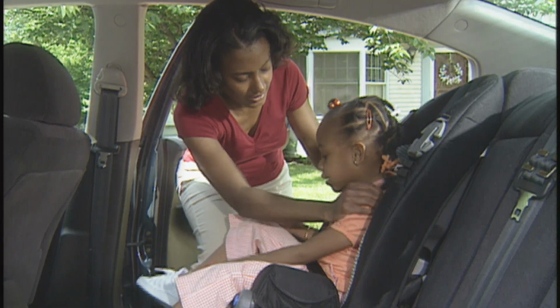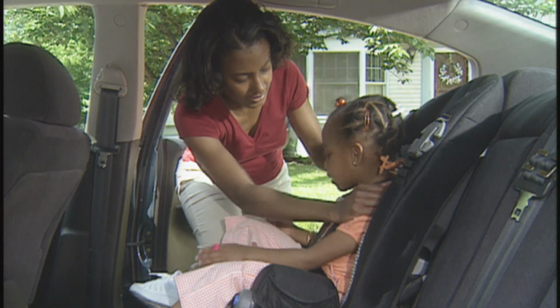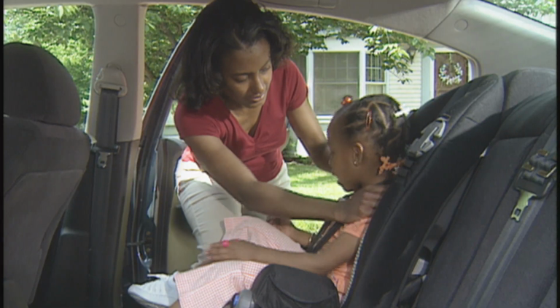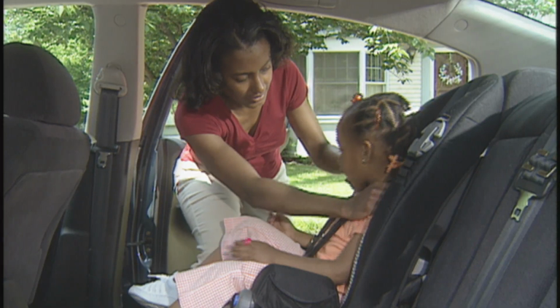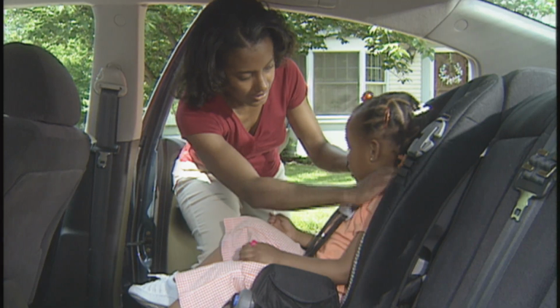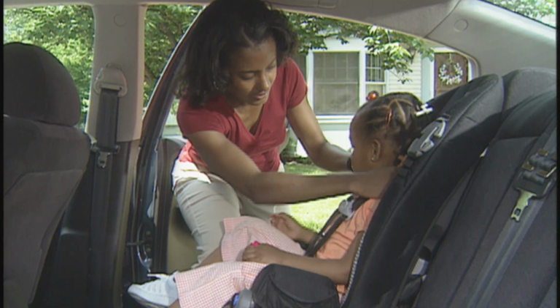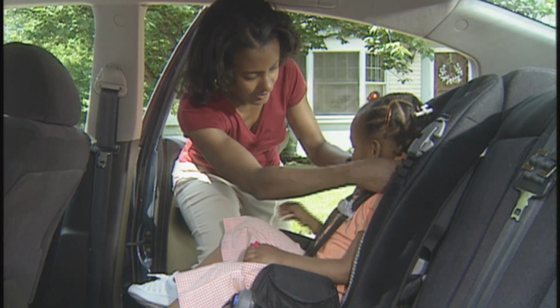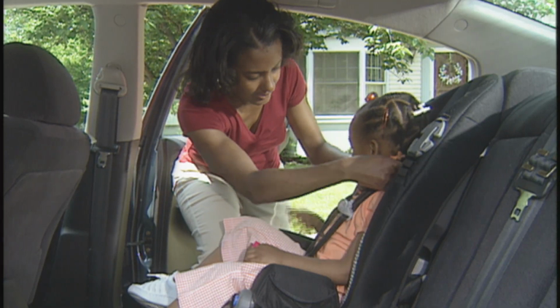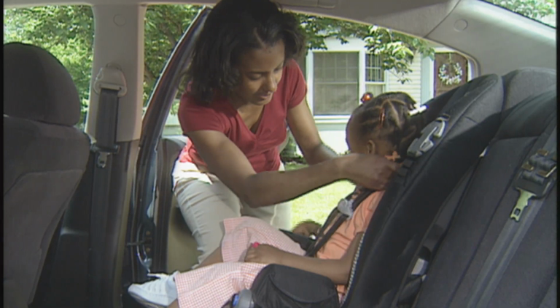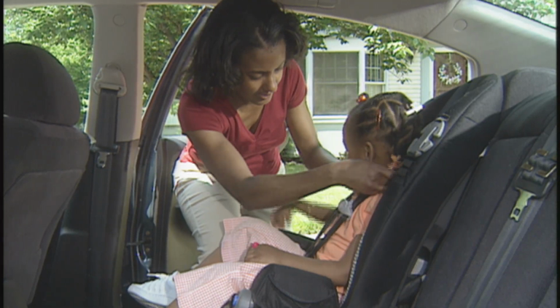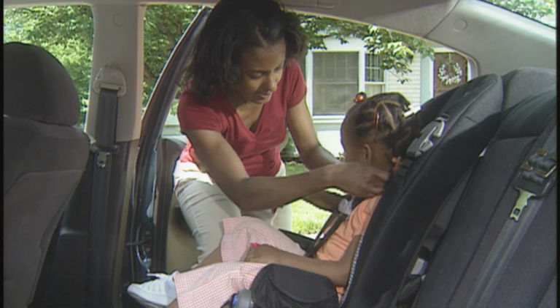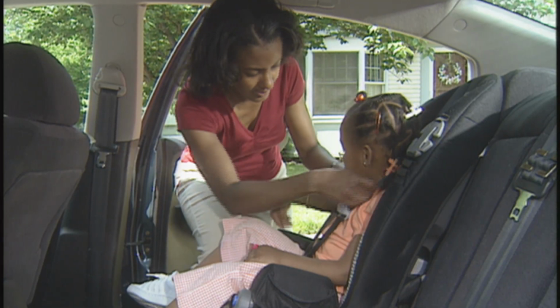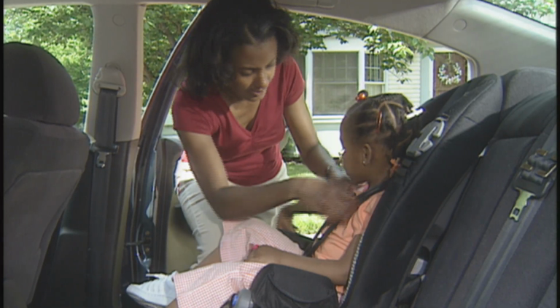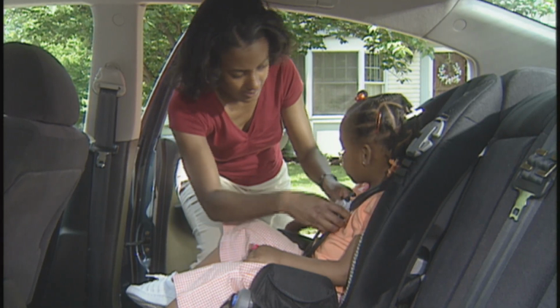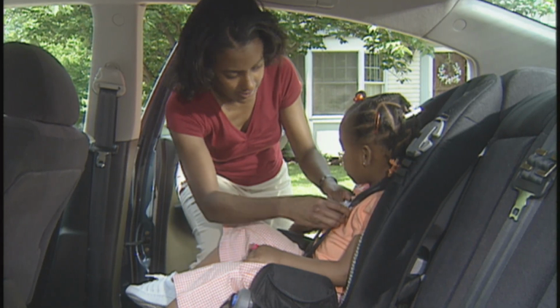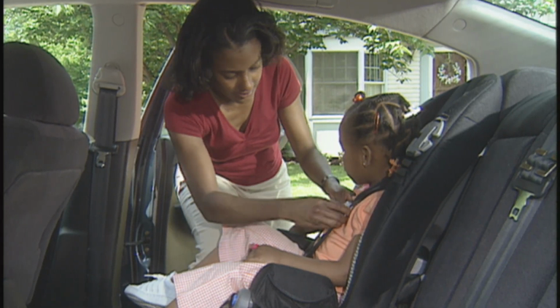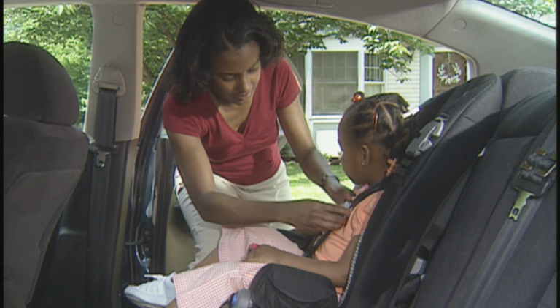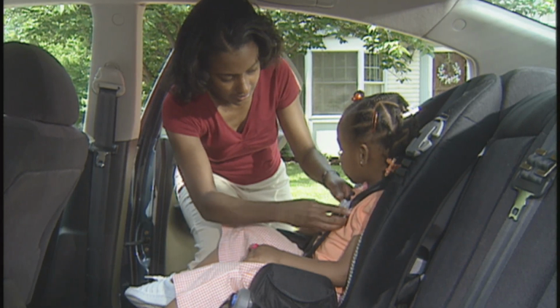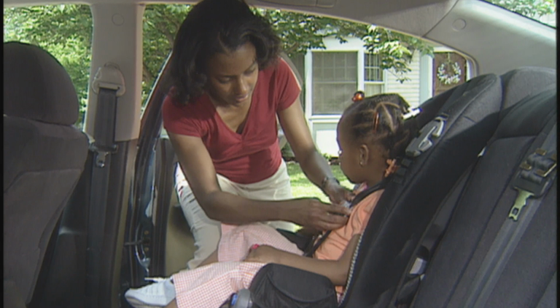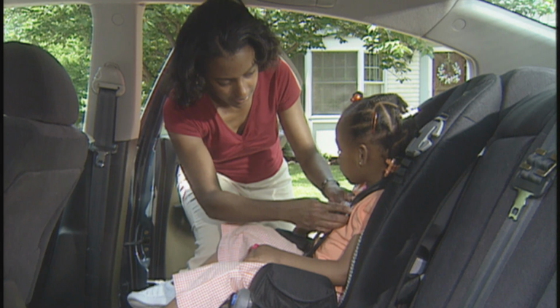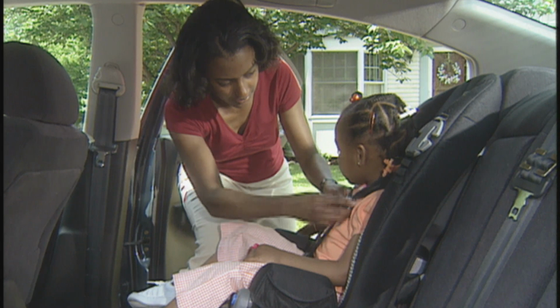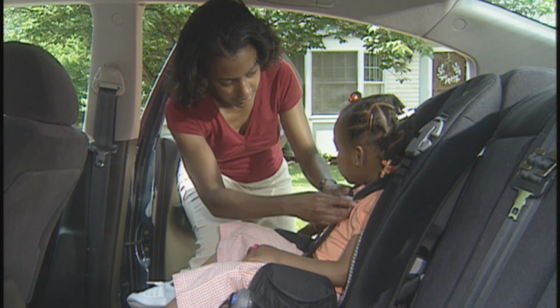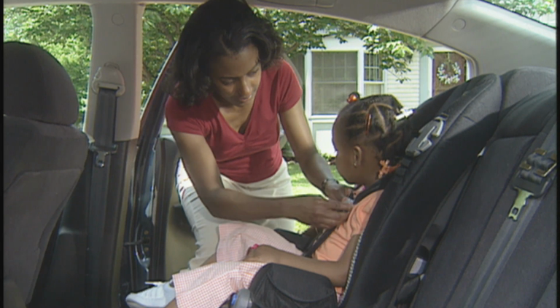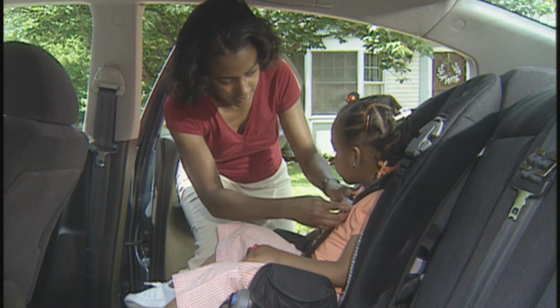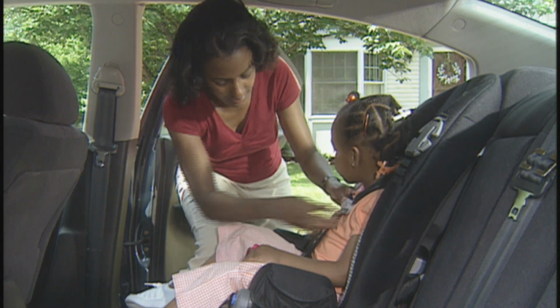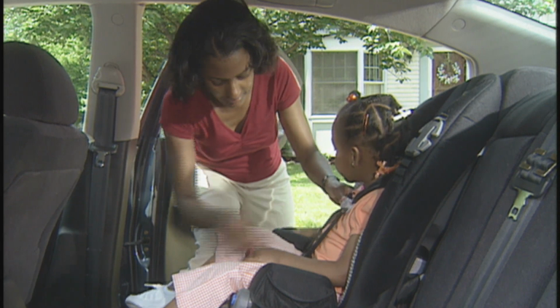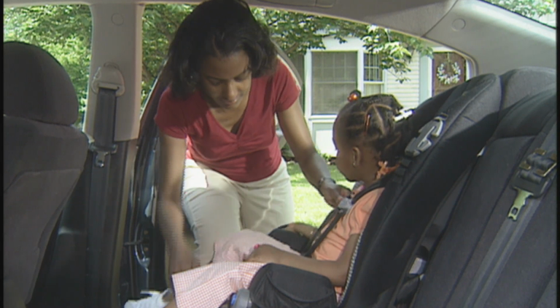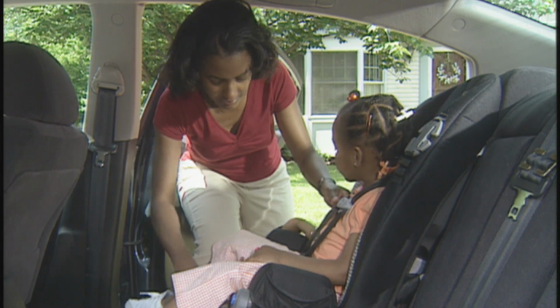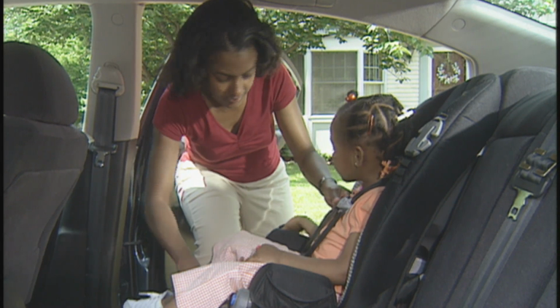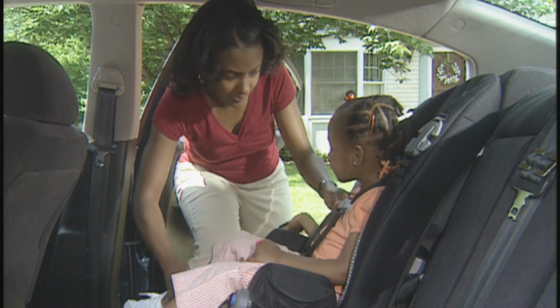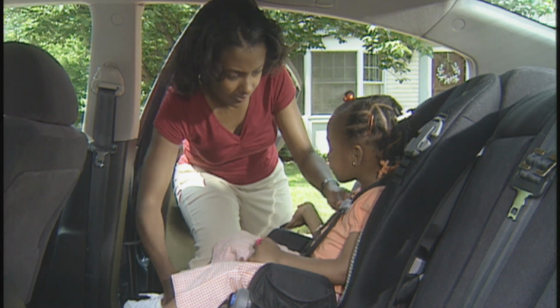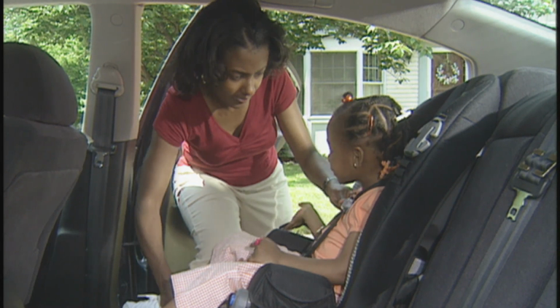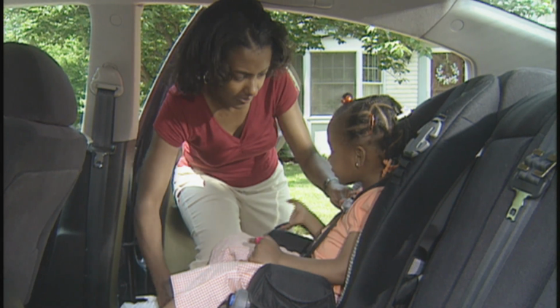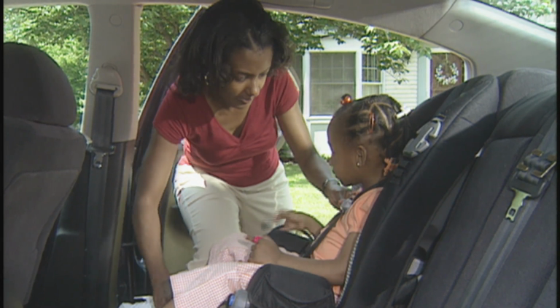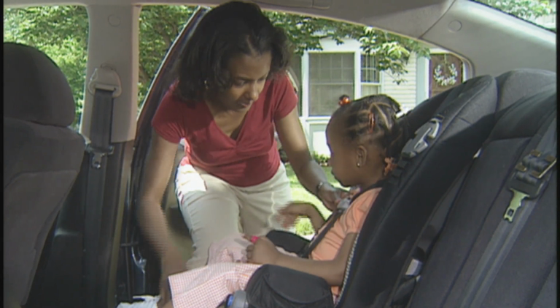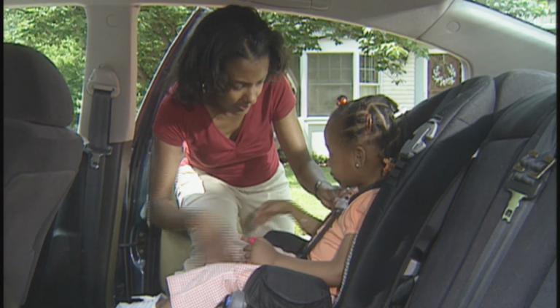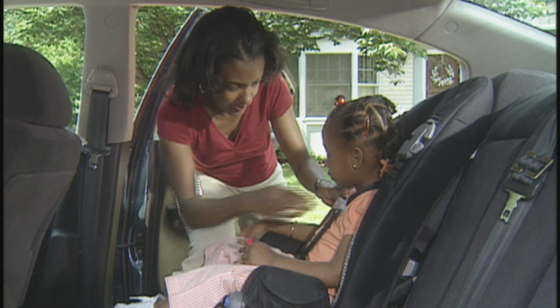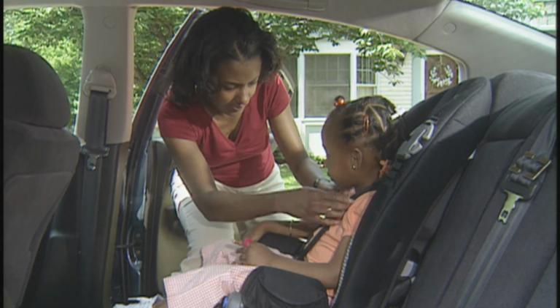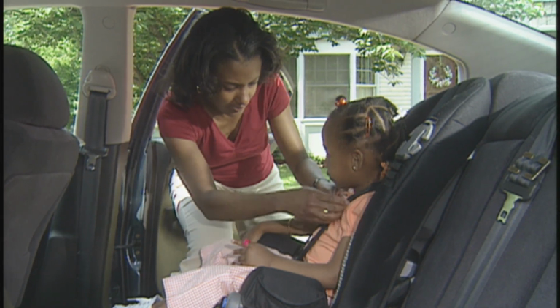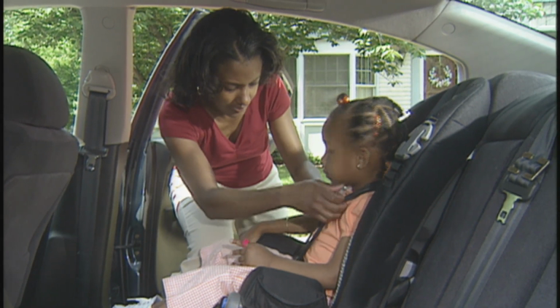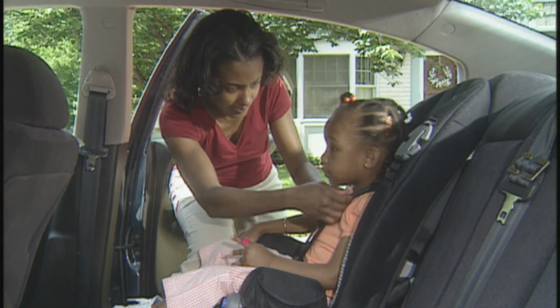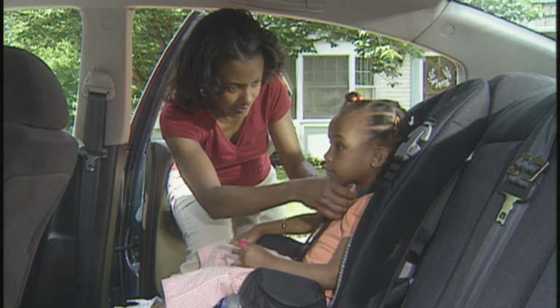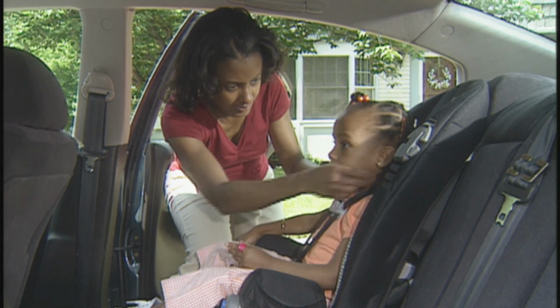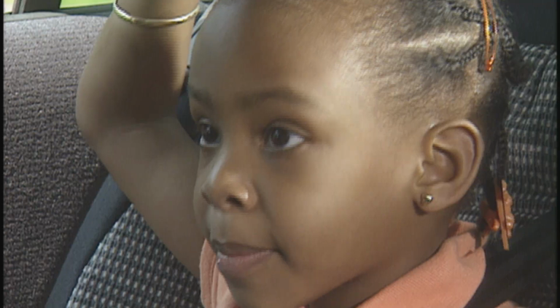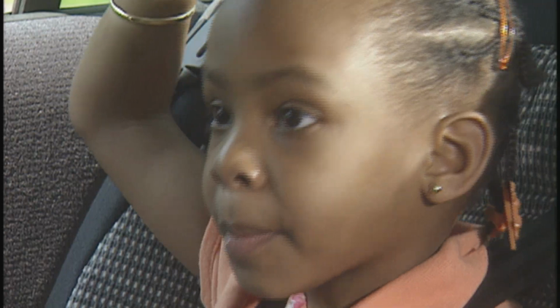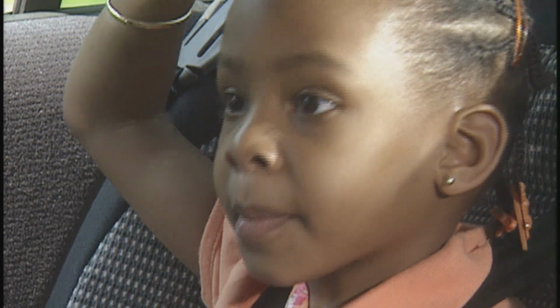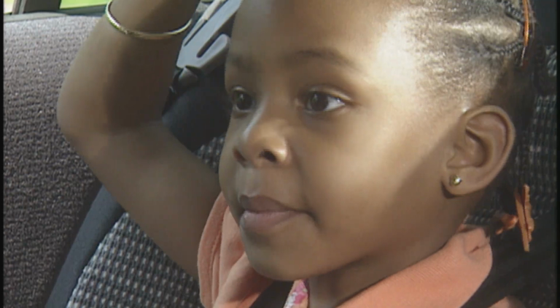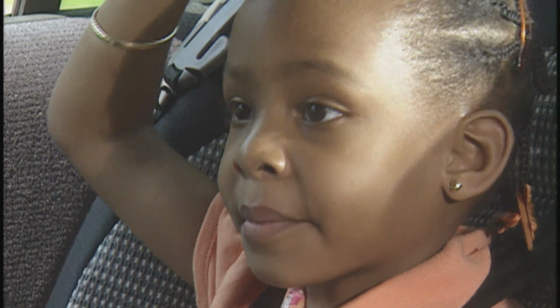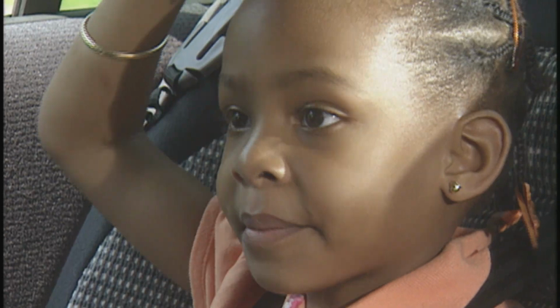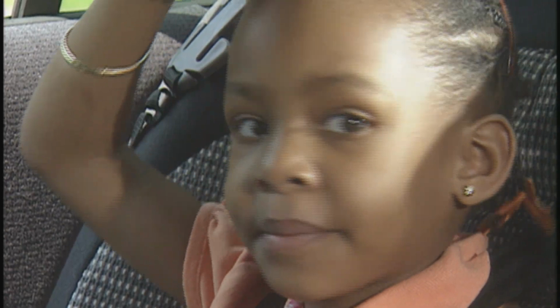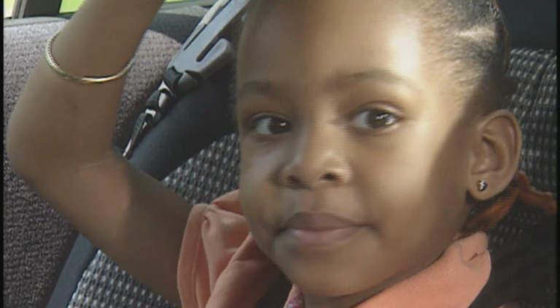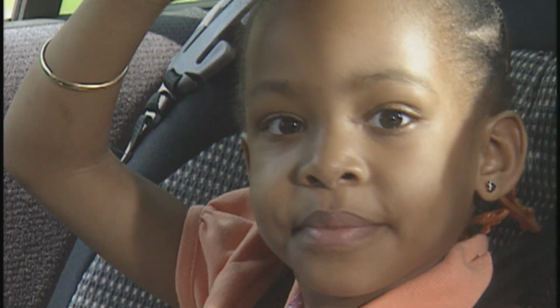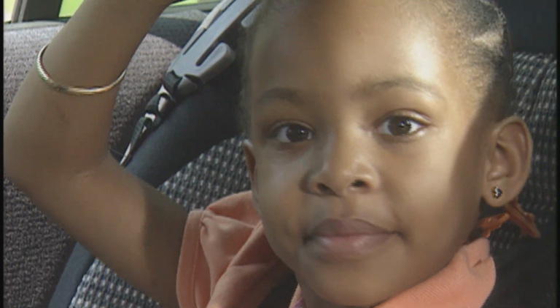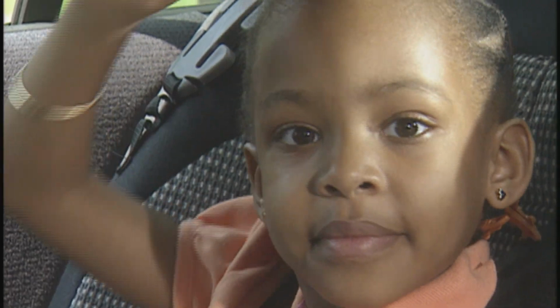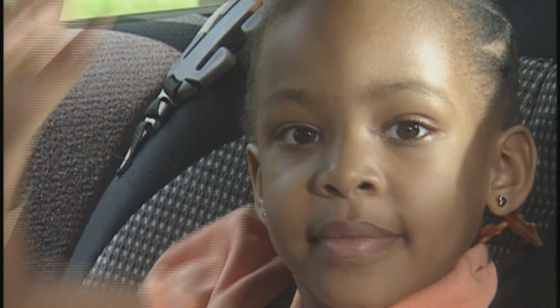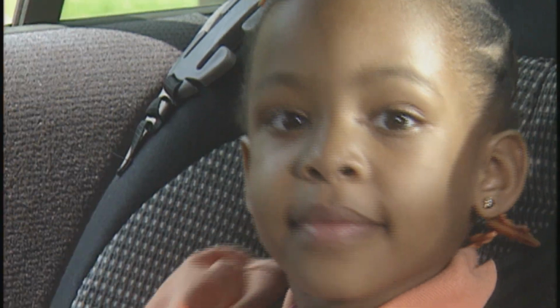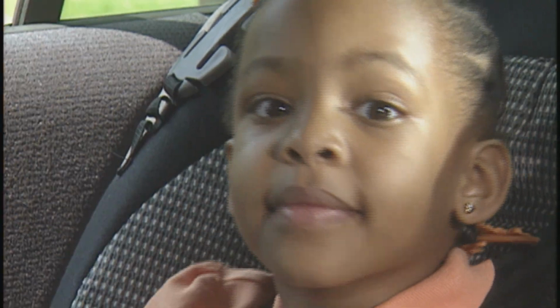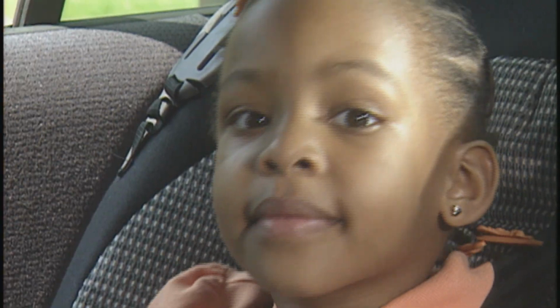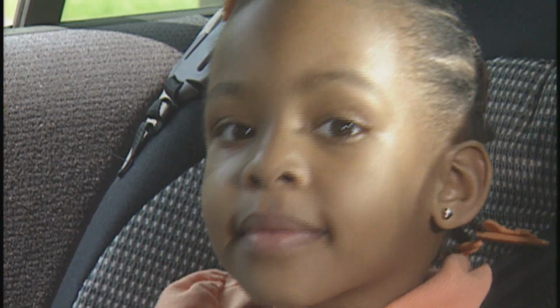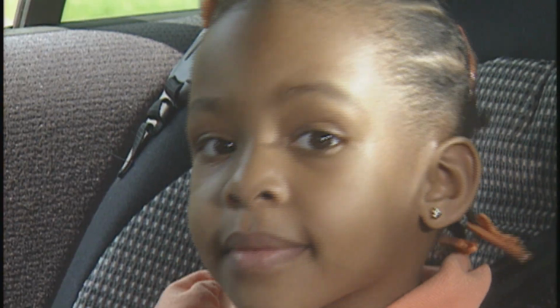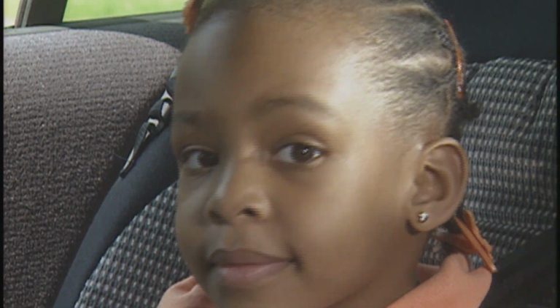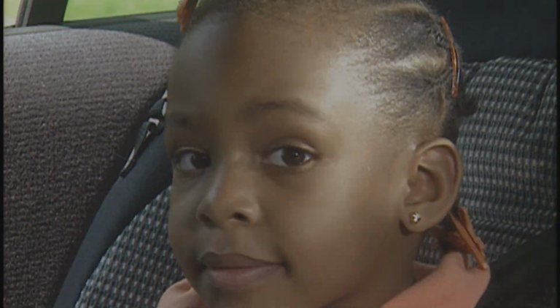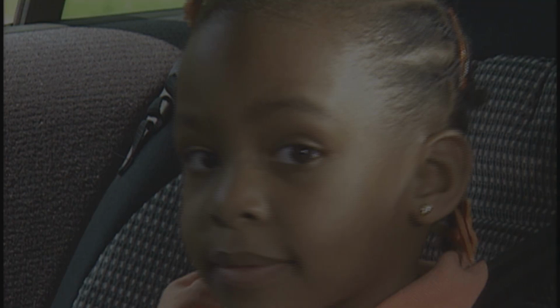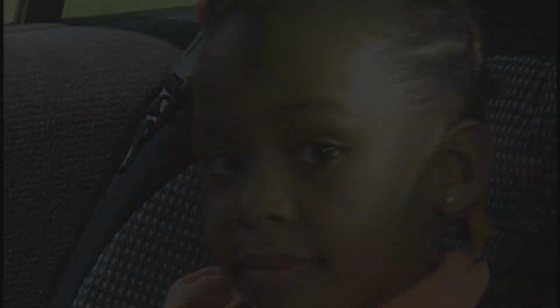Remember, the safest place for your growing child is in a tightly secured, forward-facing child seat in the back seat of your vehicle.